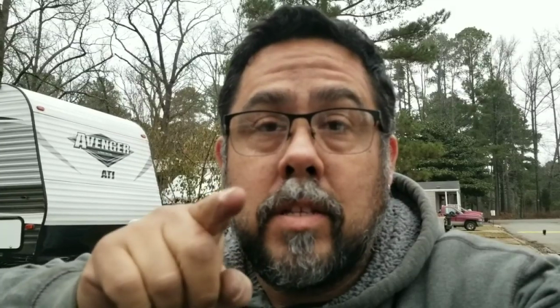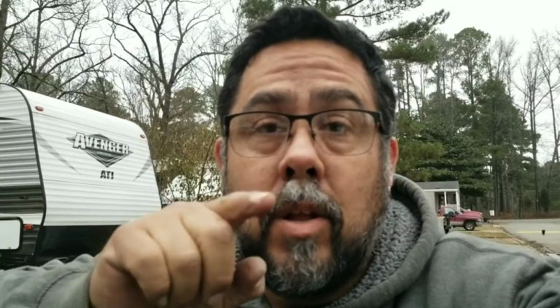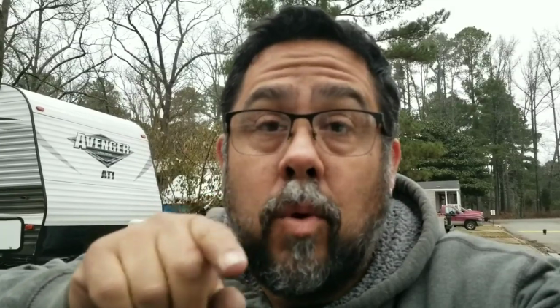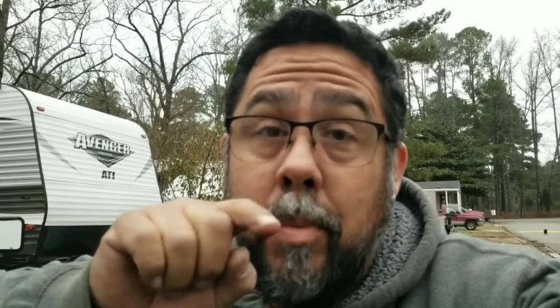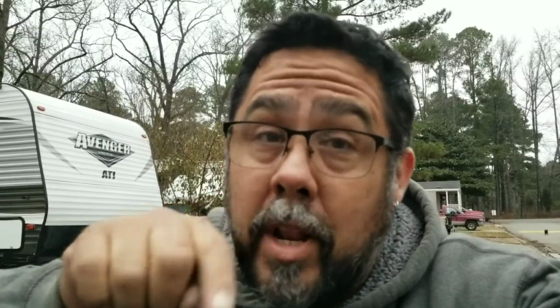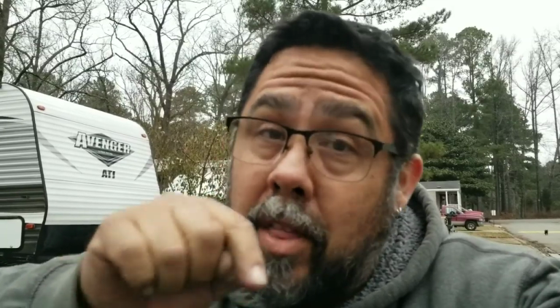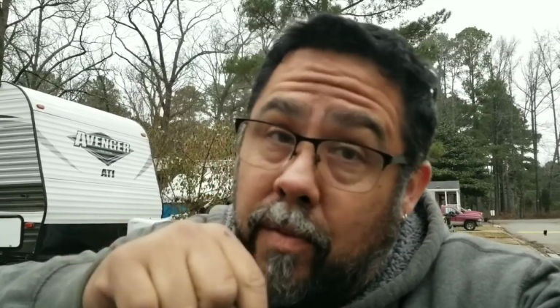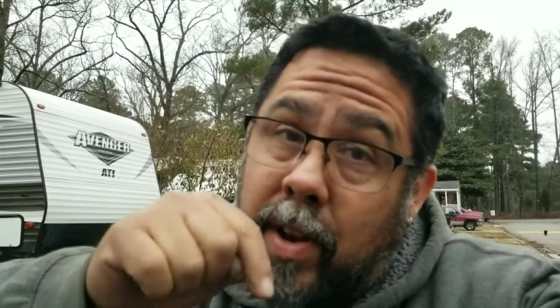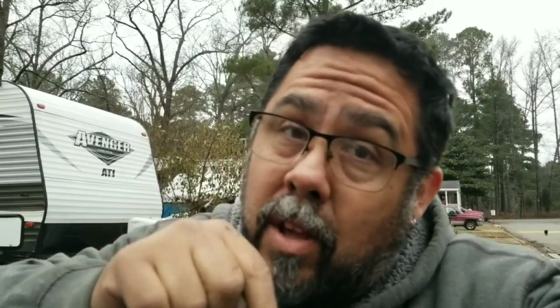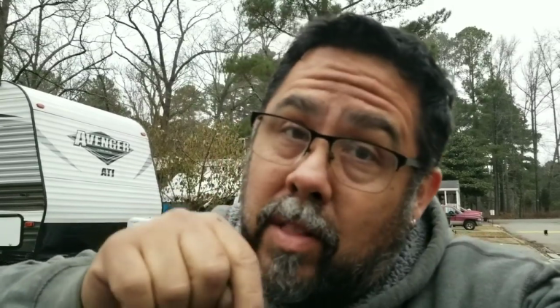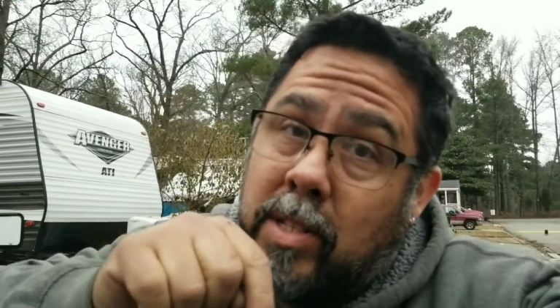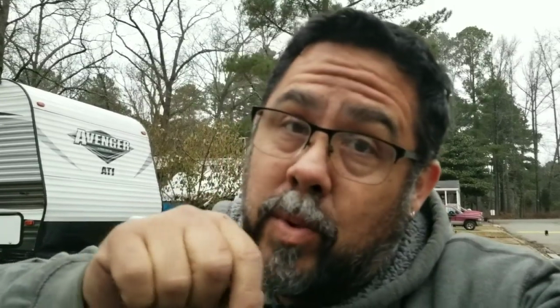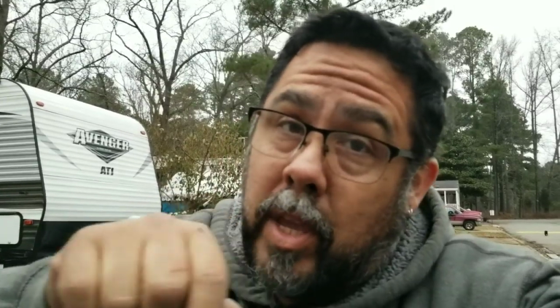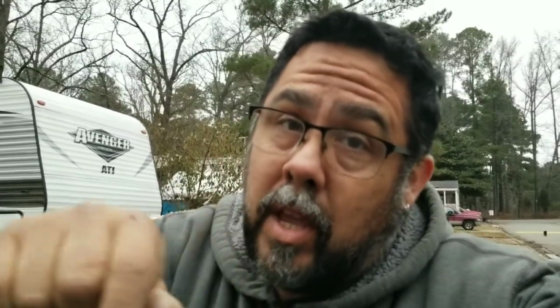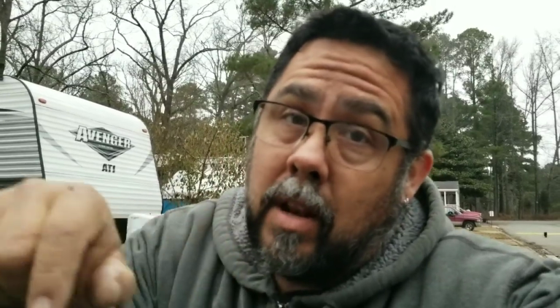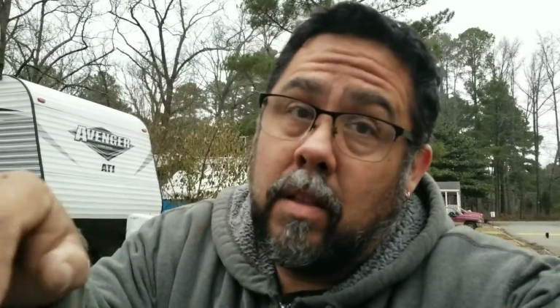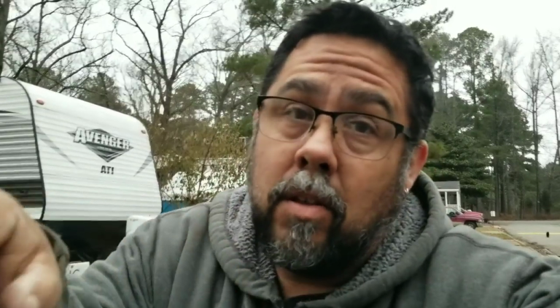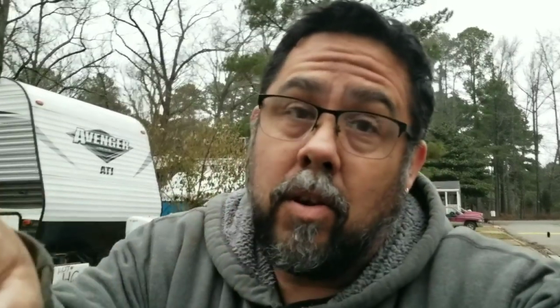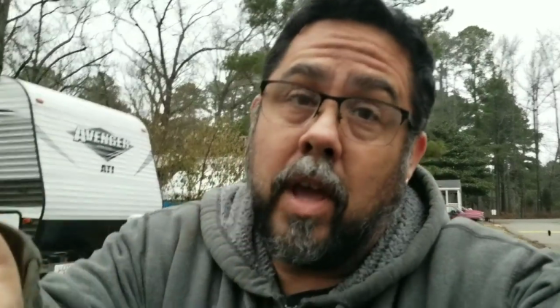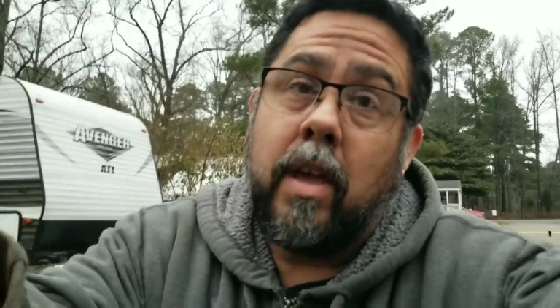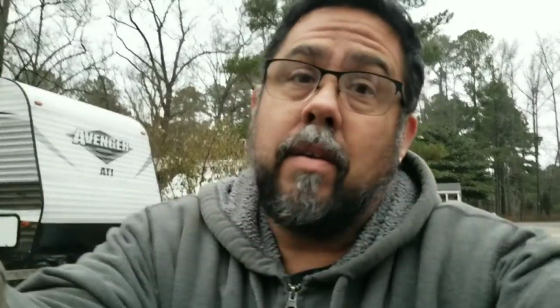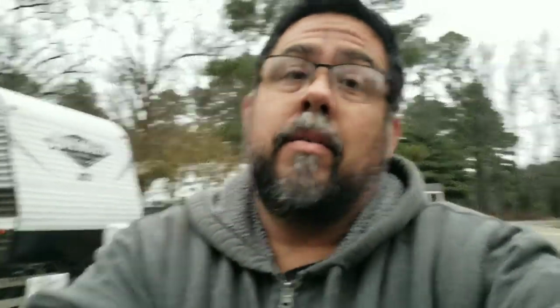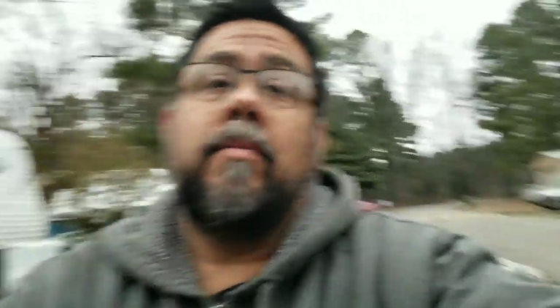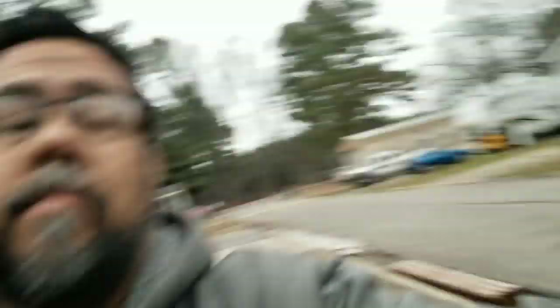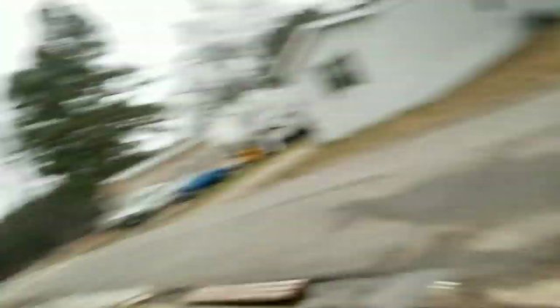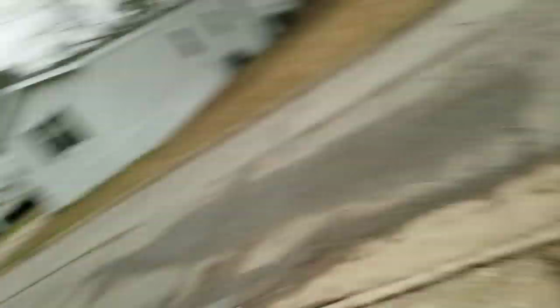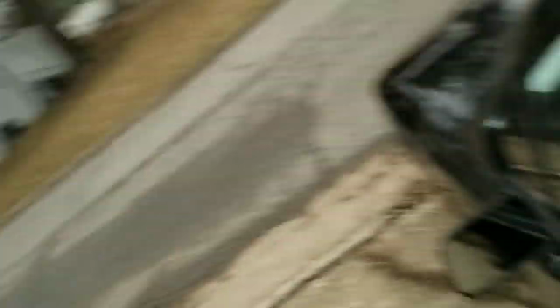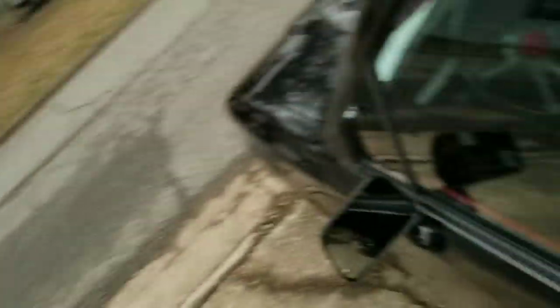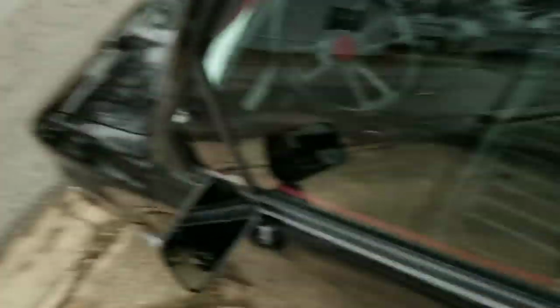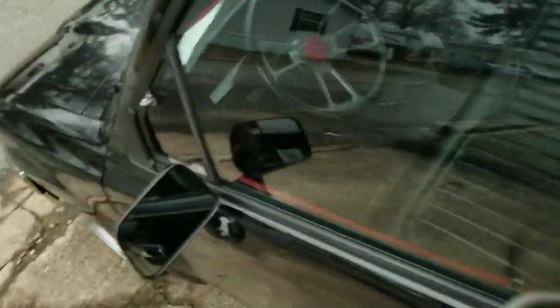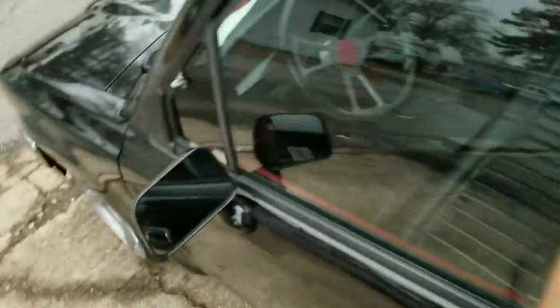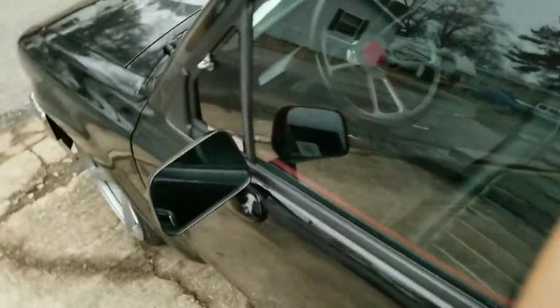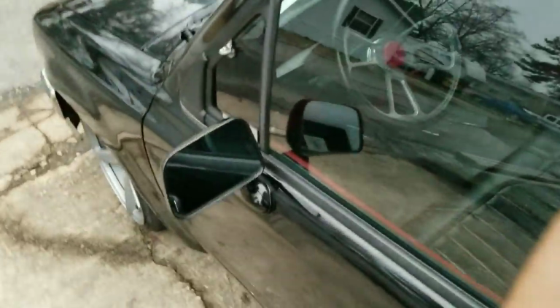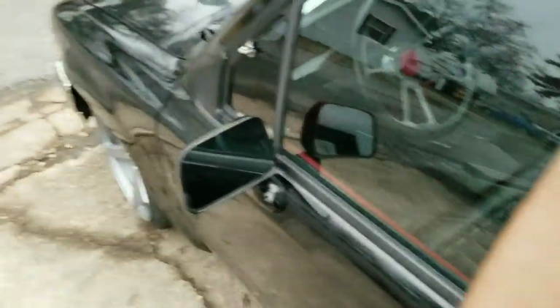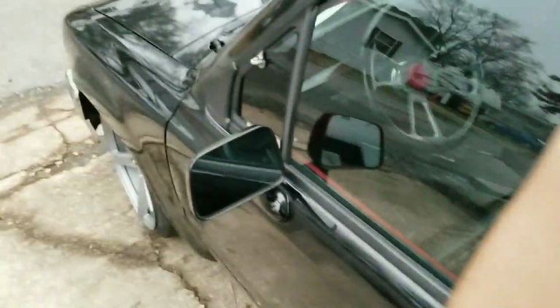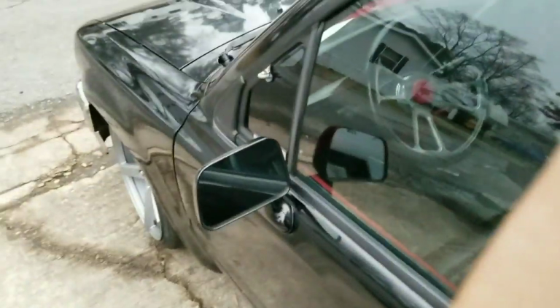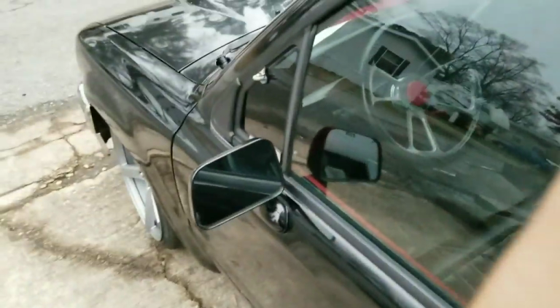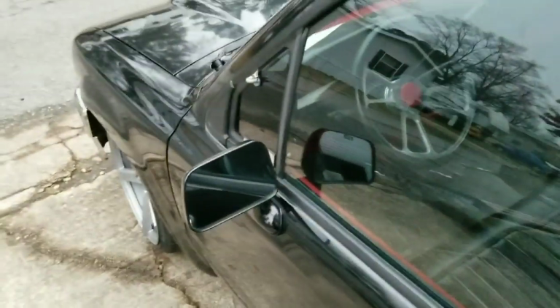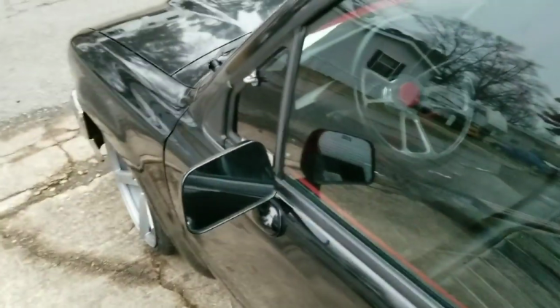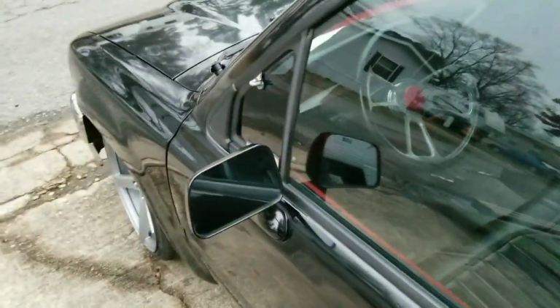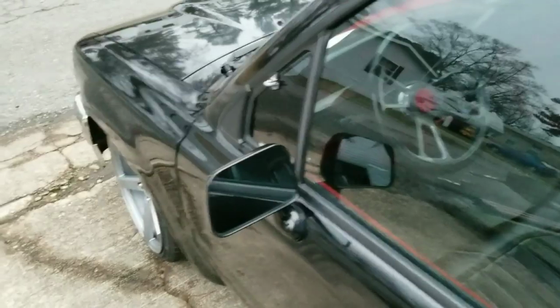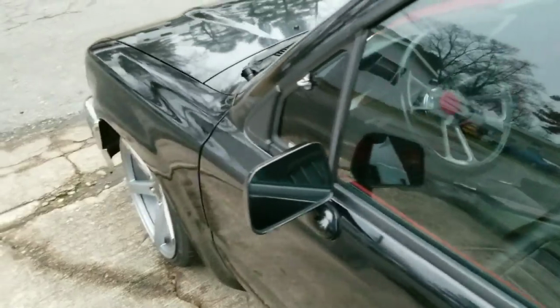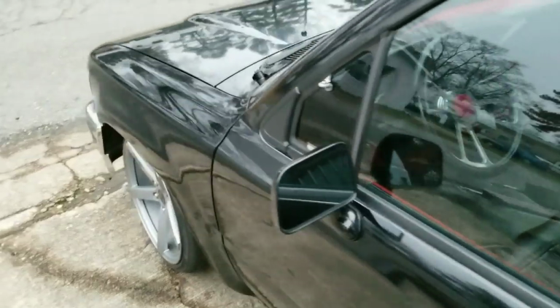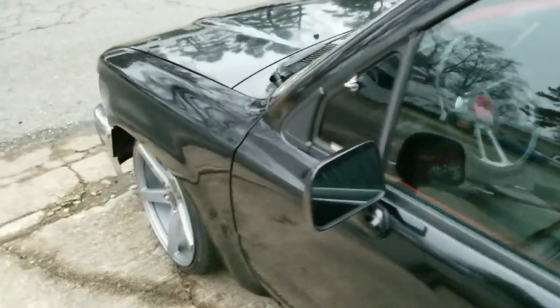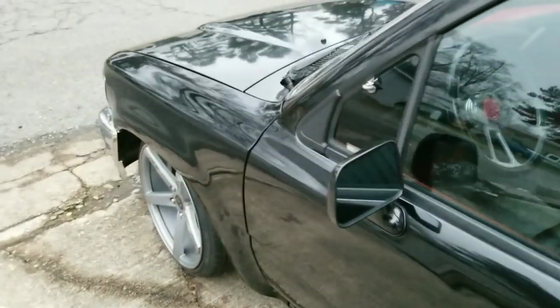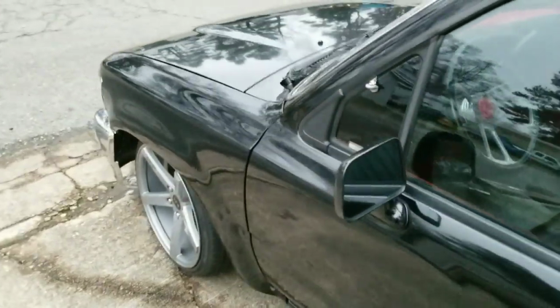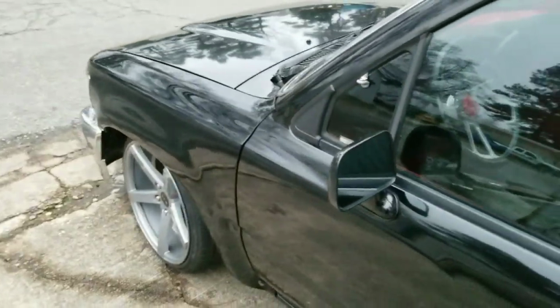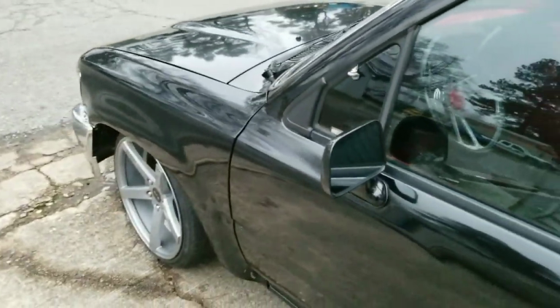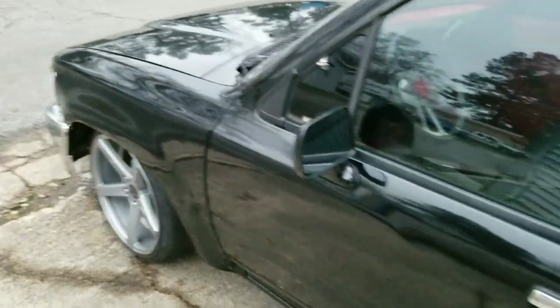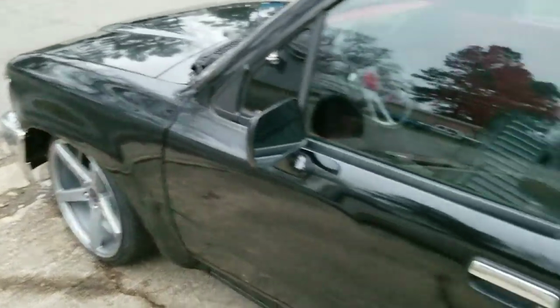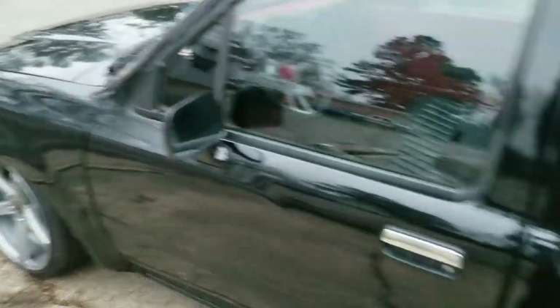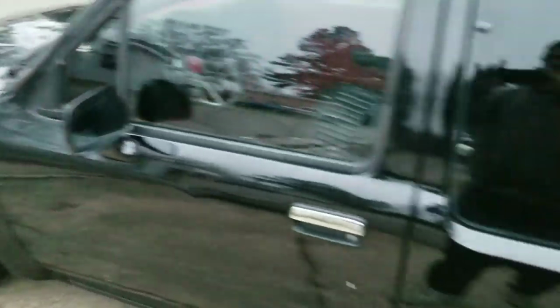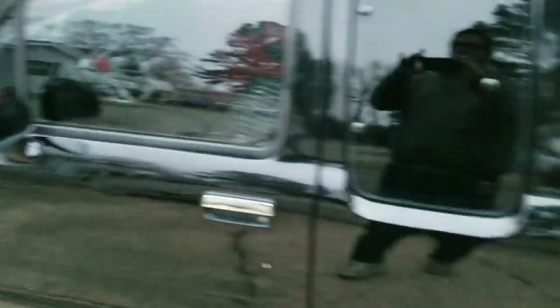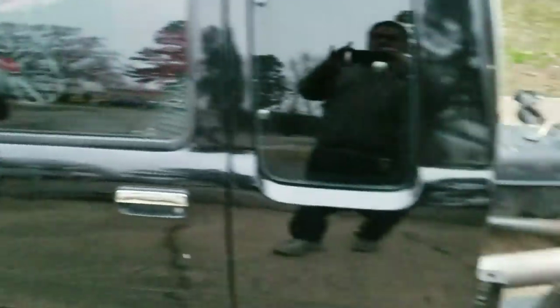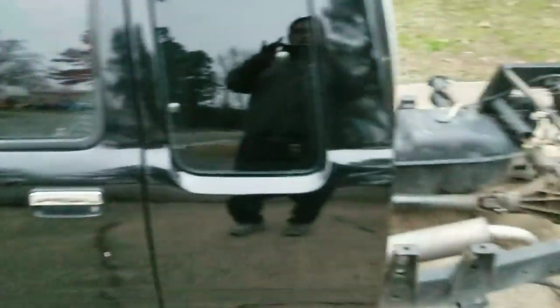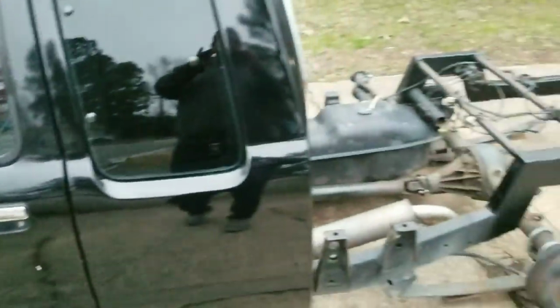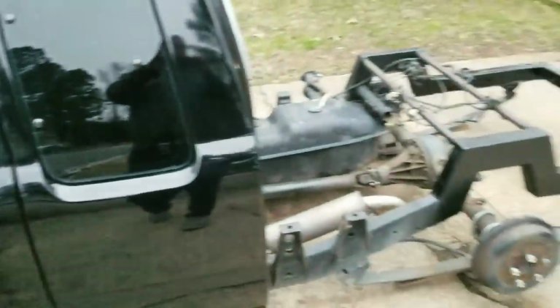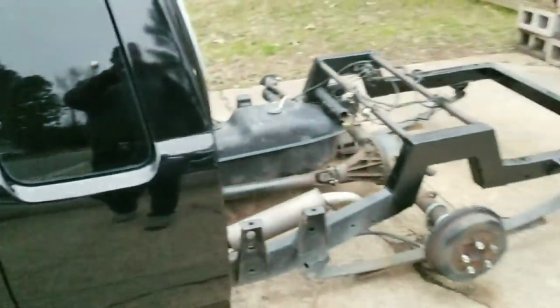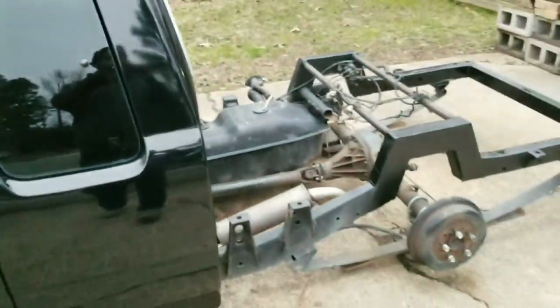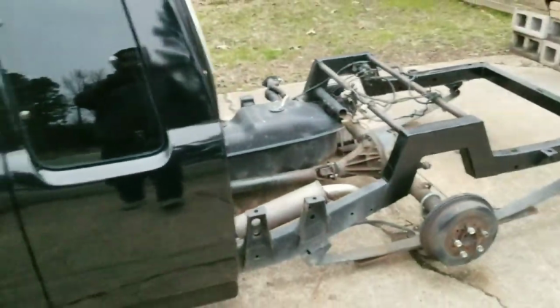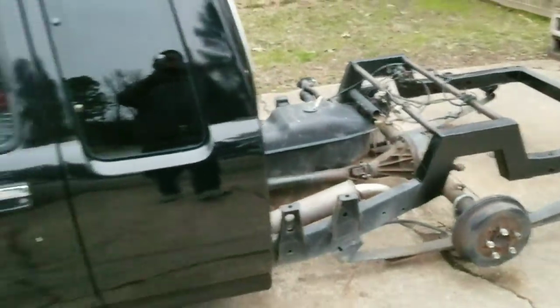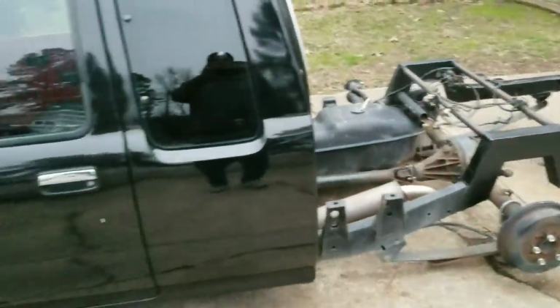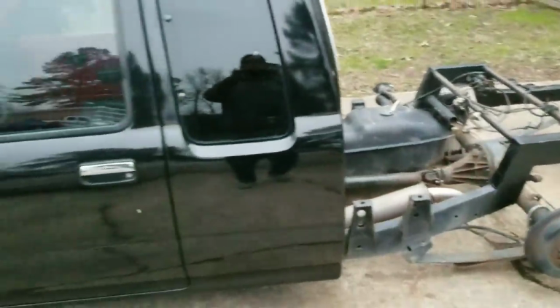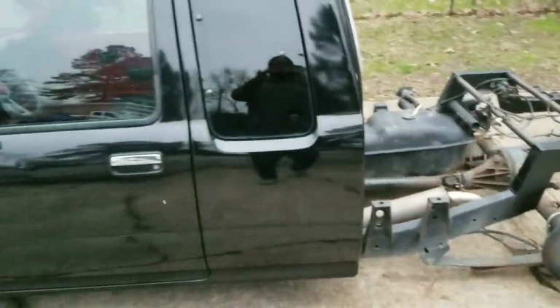There will be another video this weekend. Build a truck, have some fun with it.